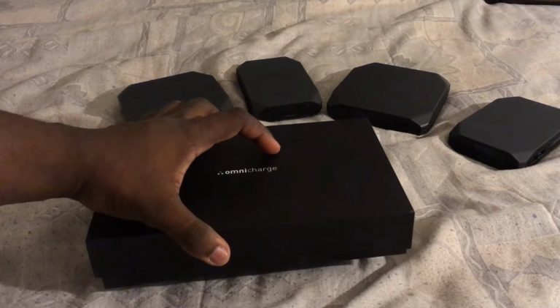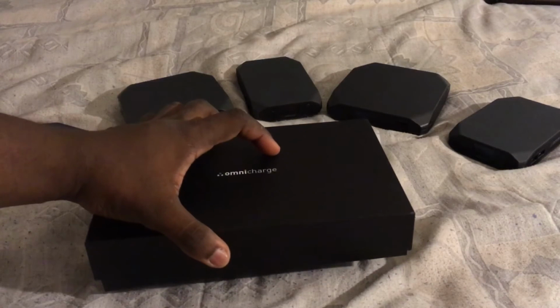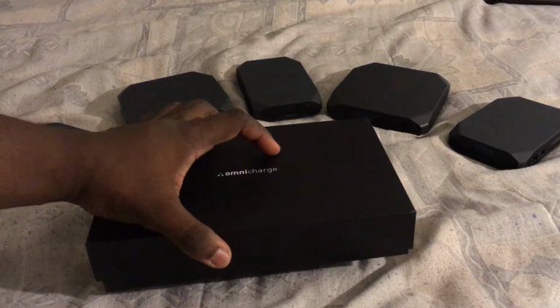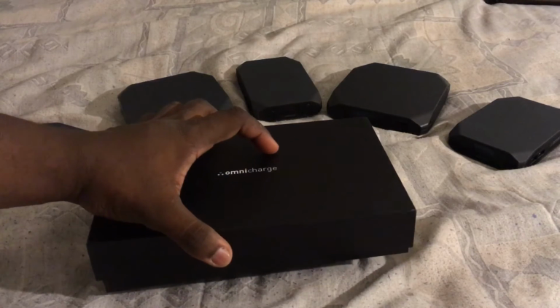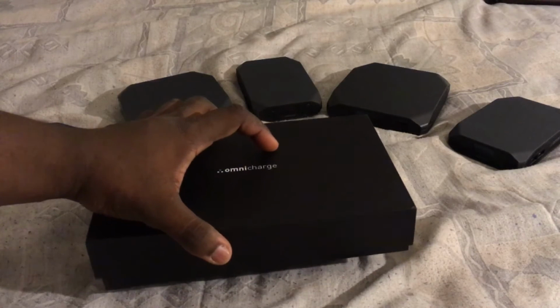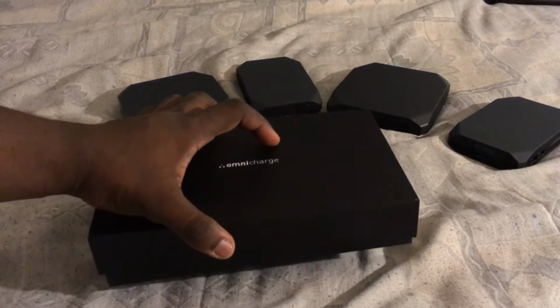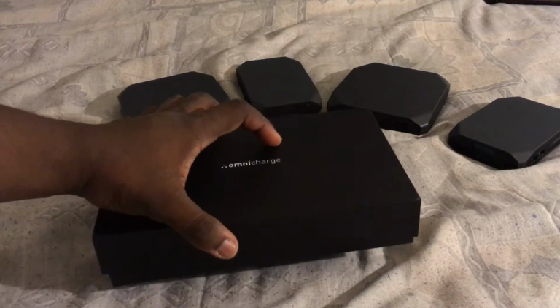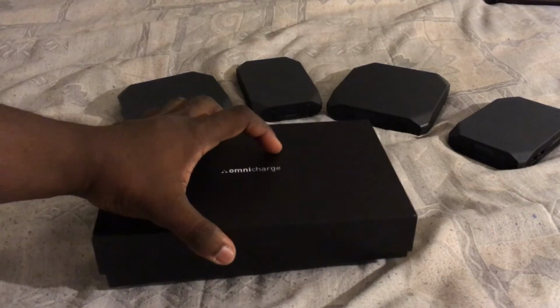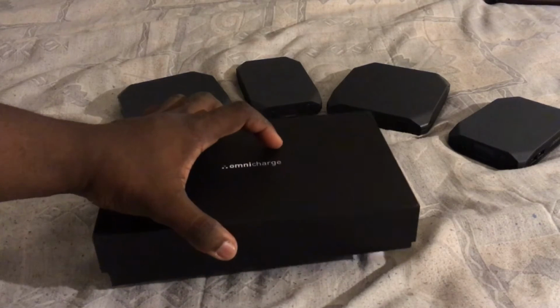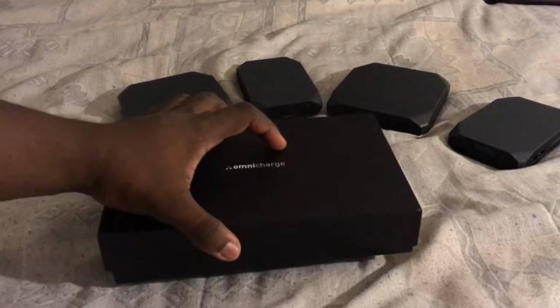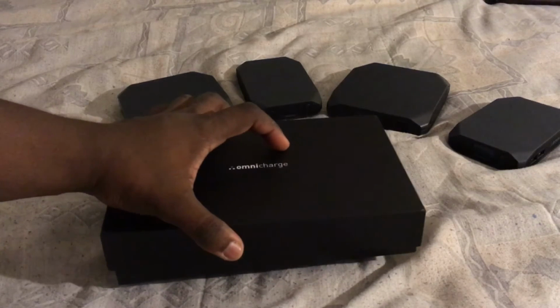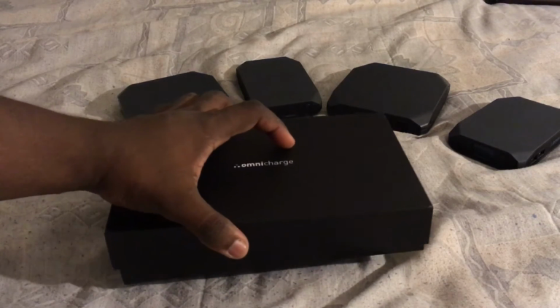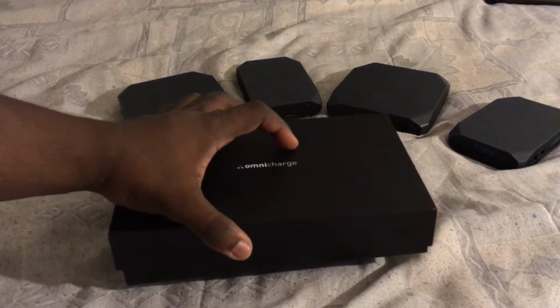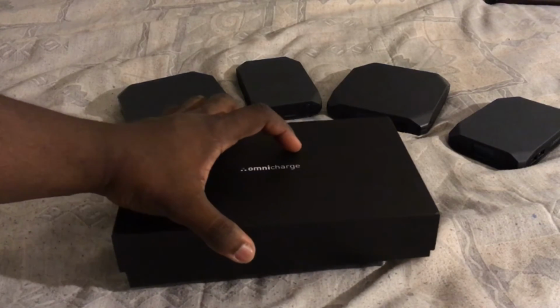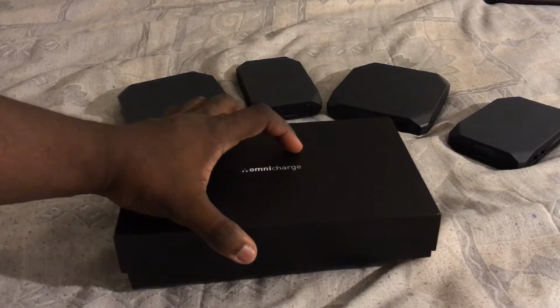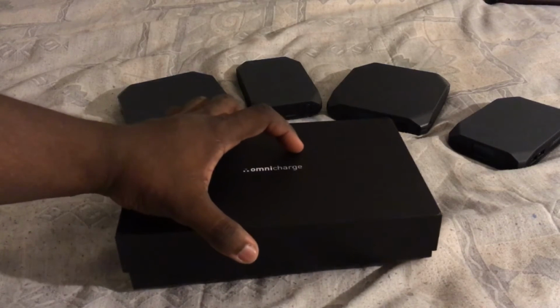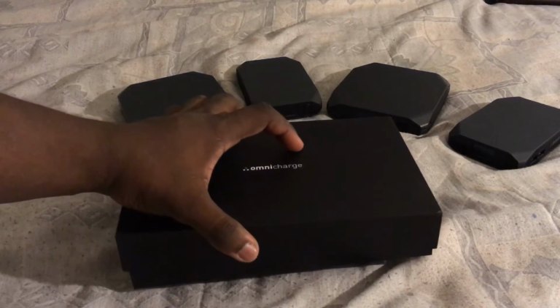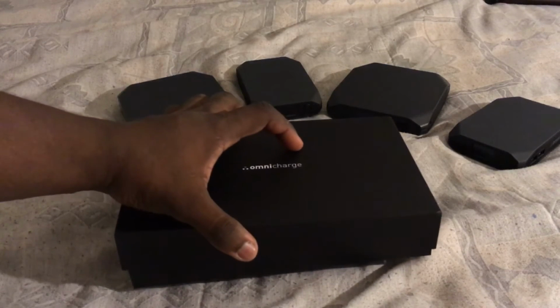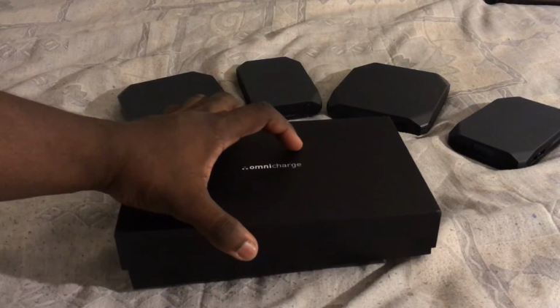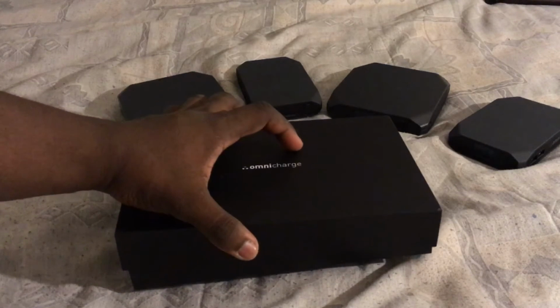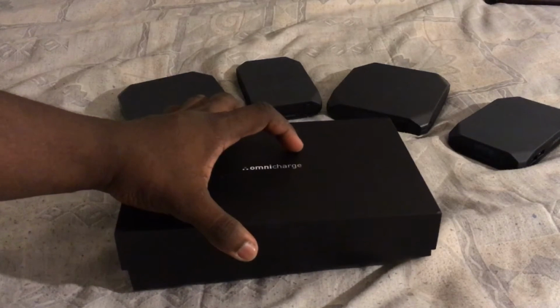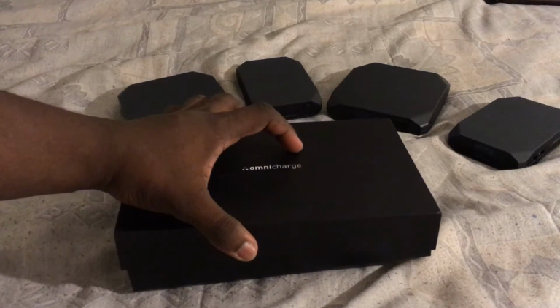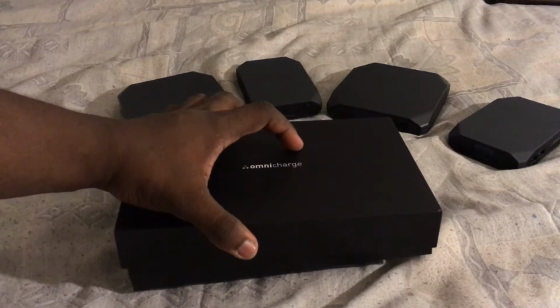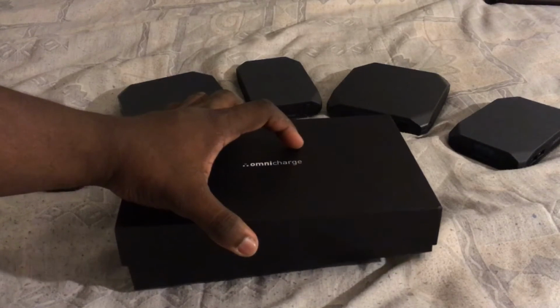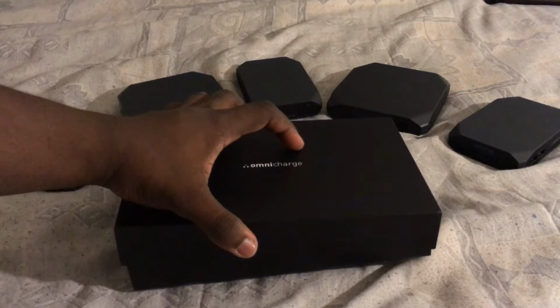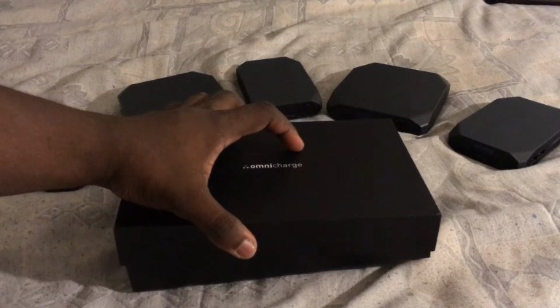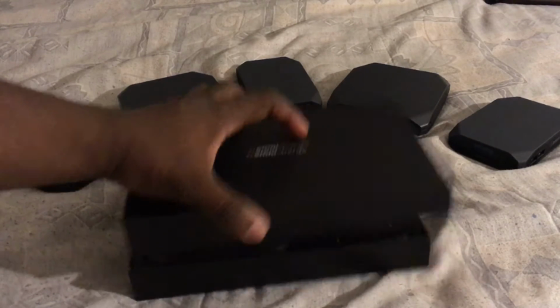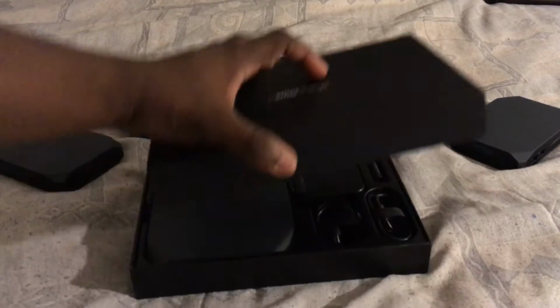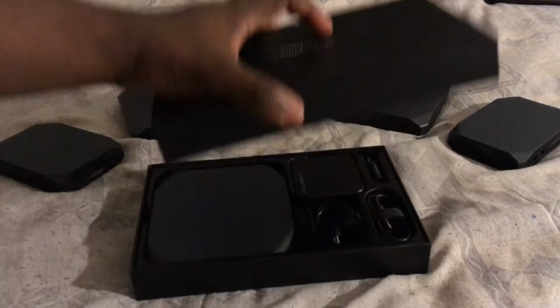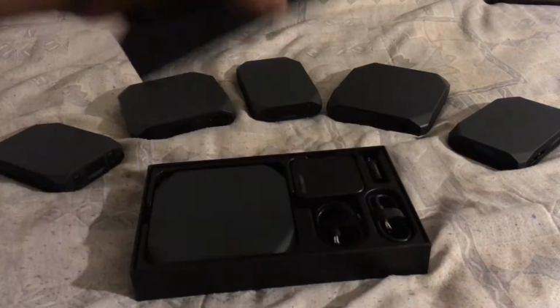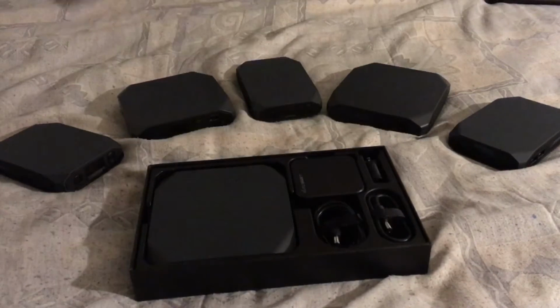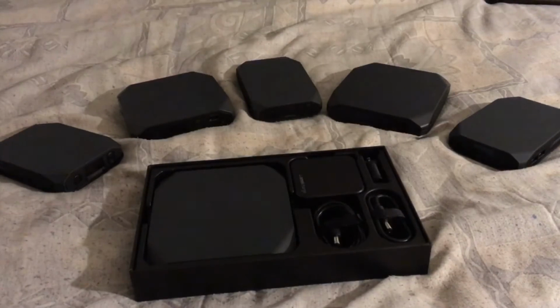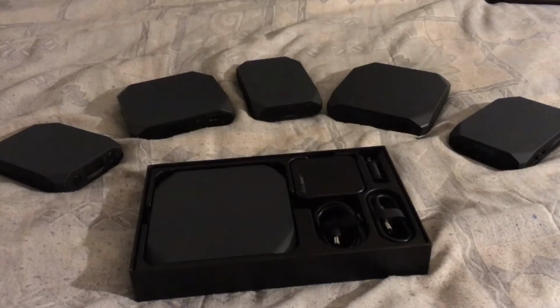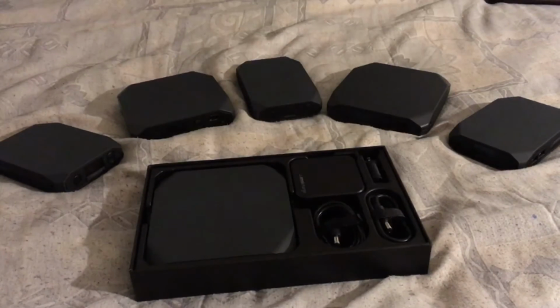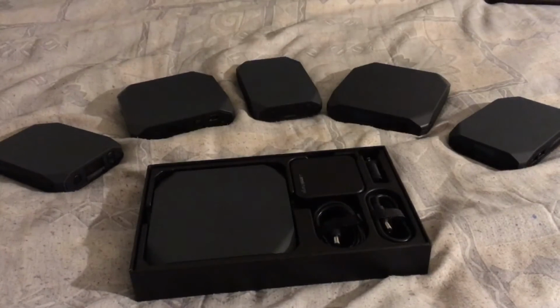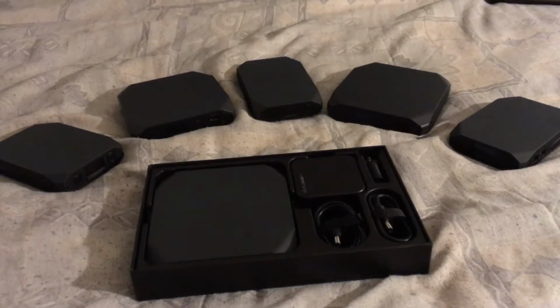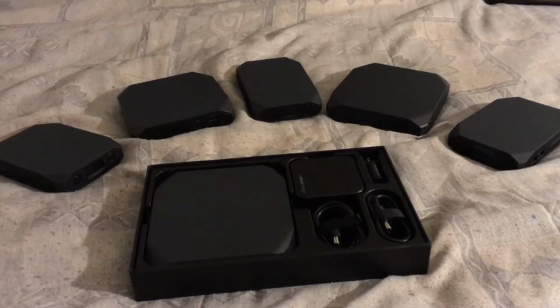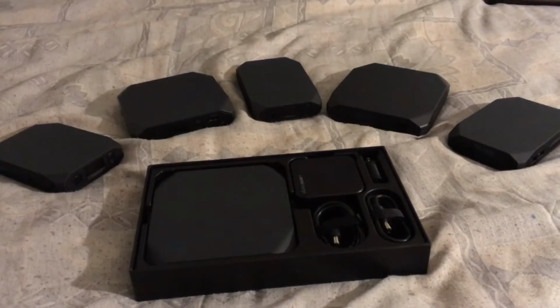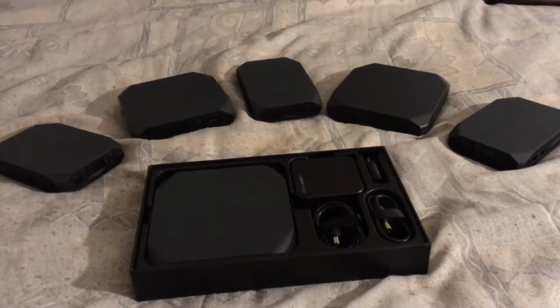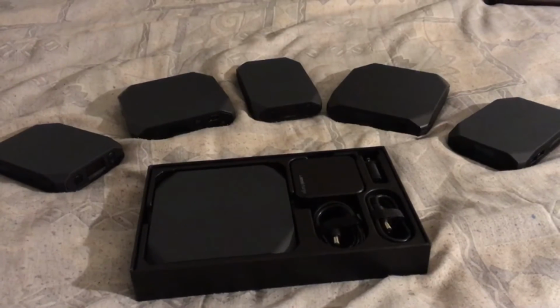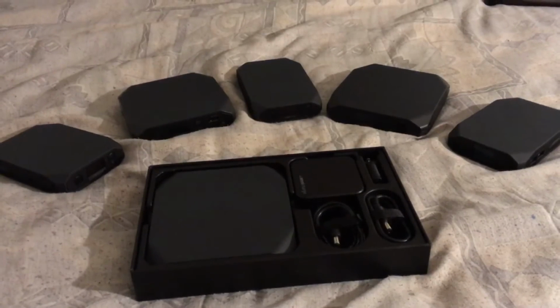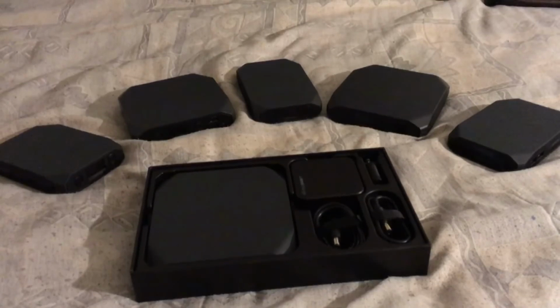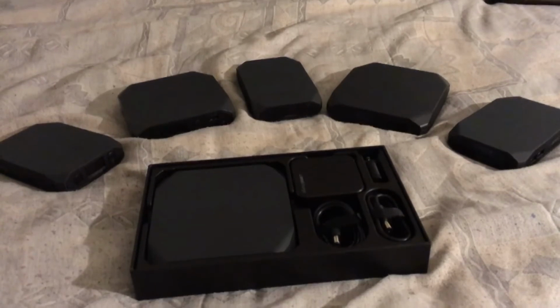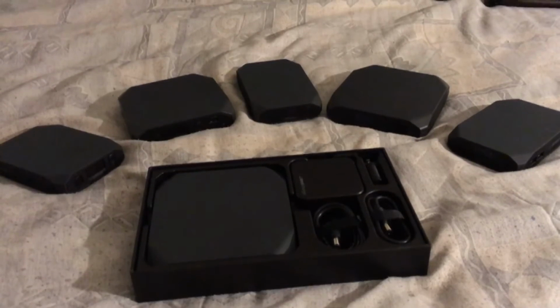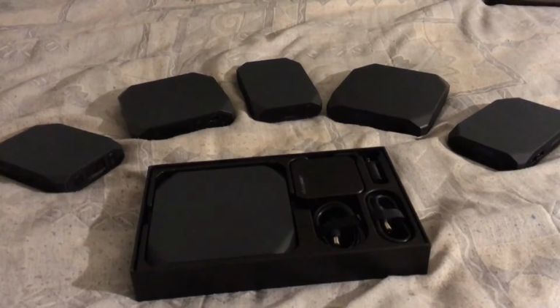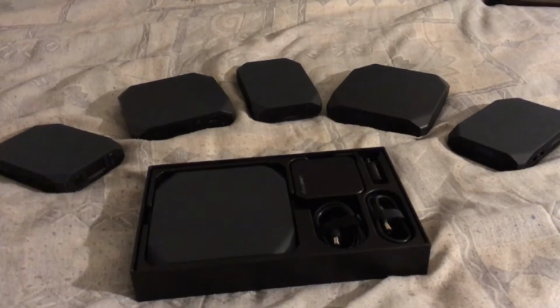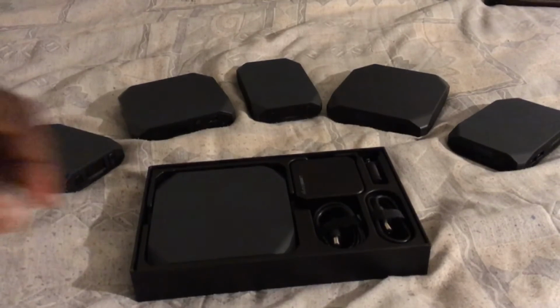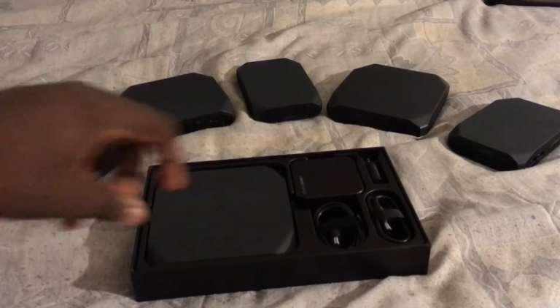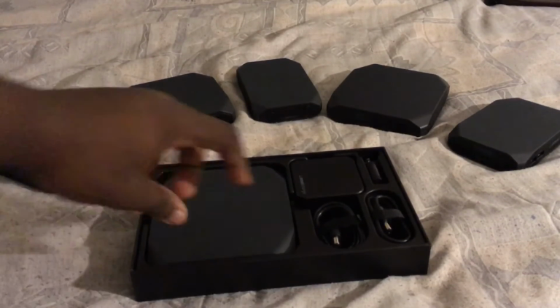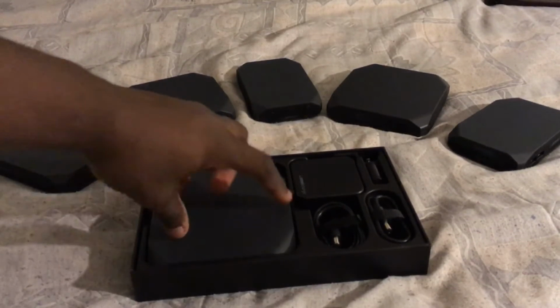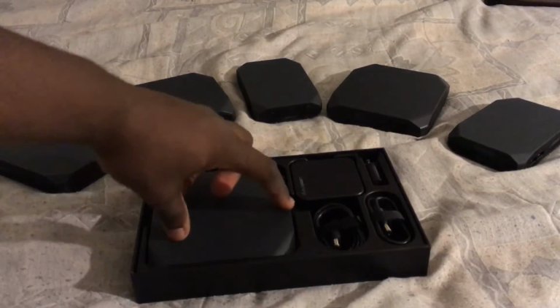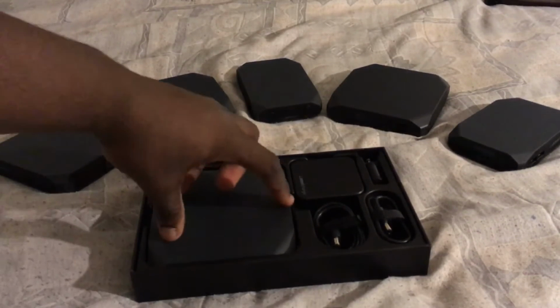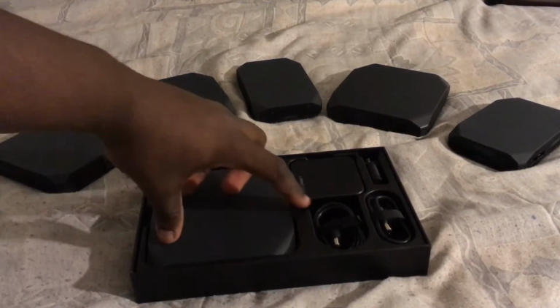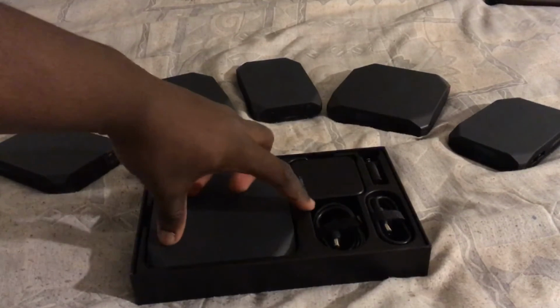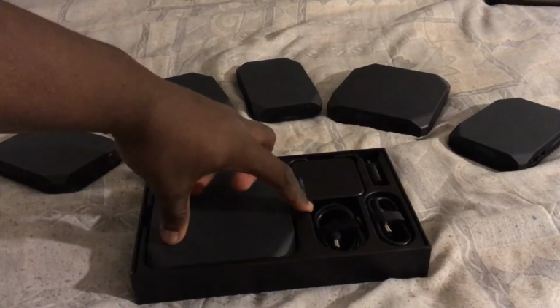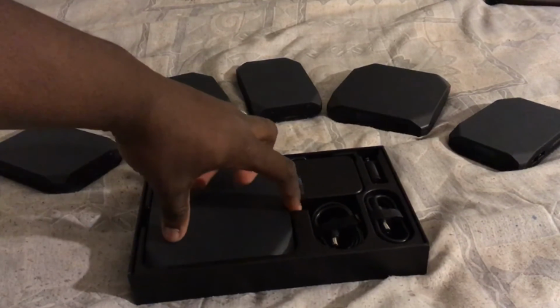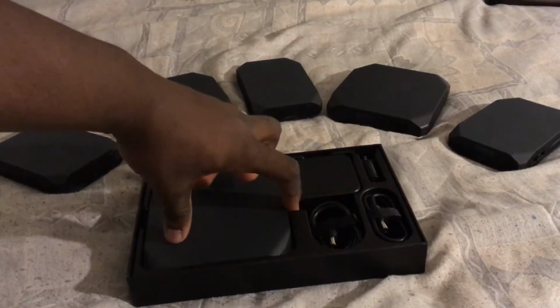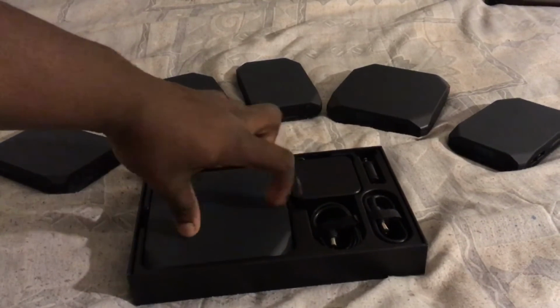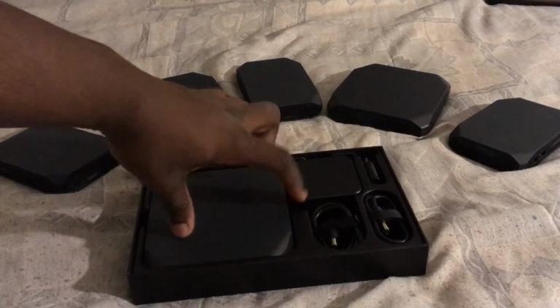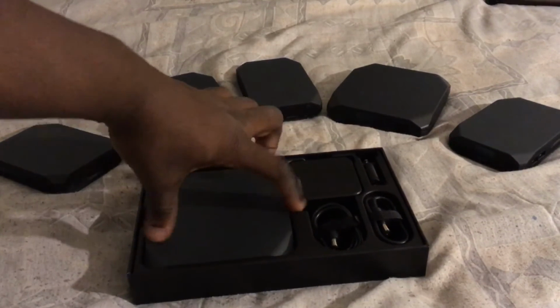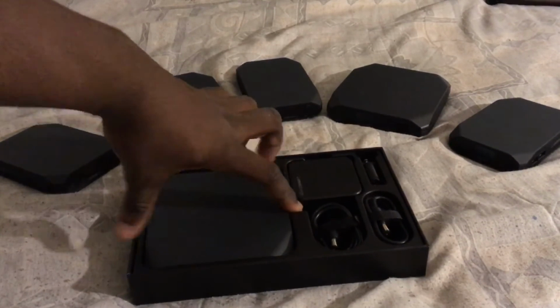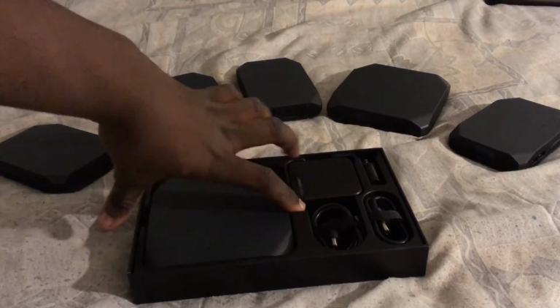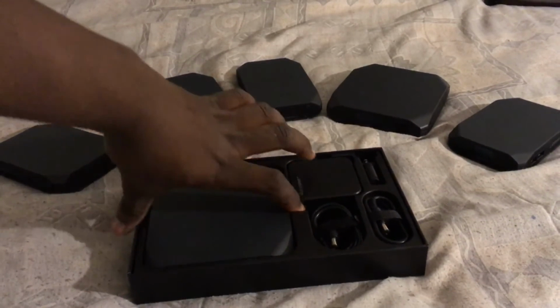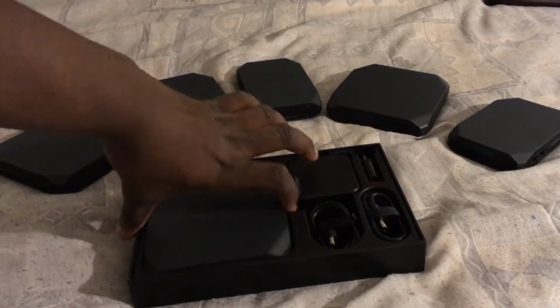Now that's a nice seal. Alright, the Omnicharge 20.